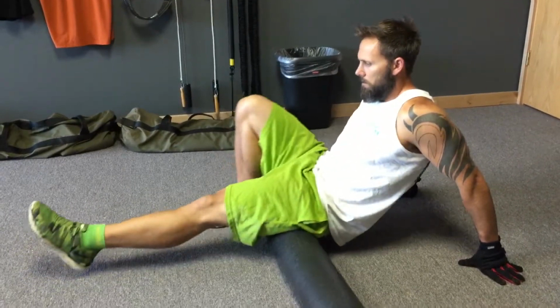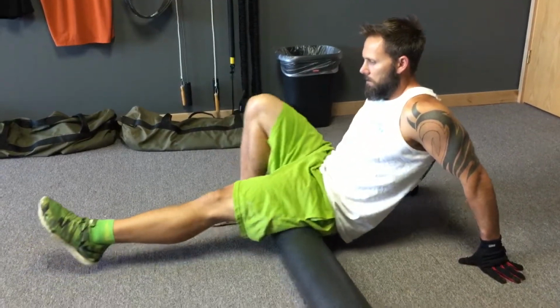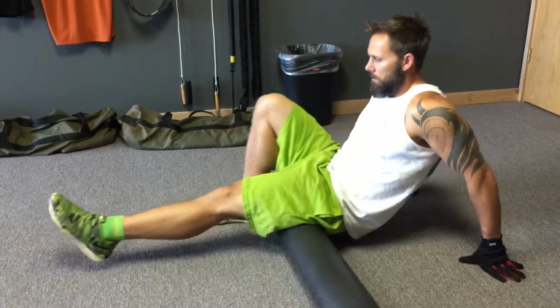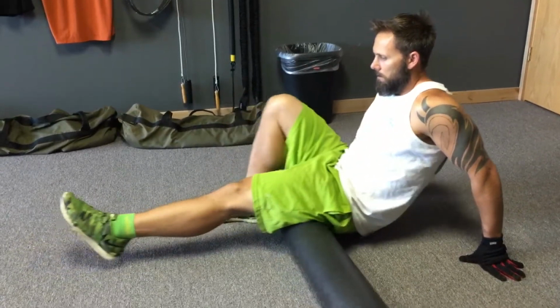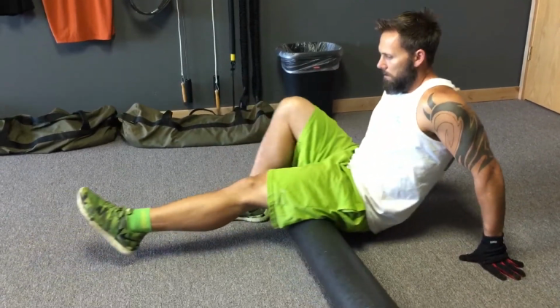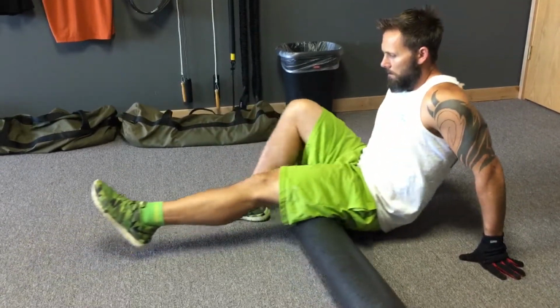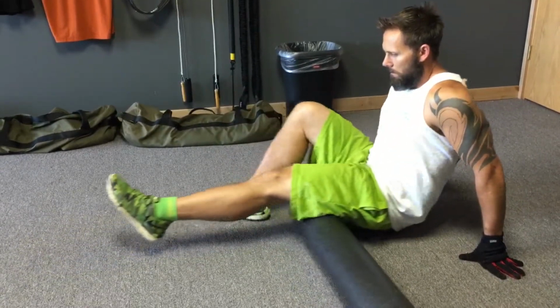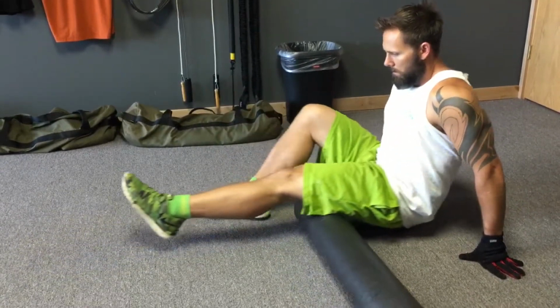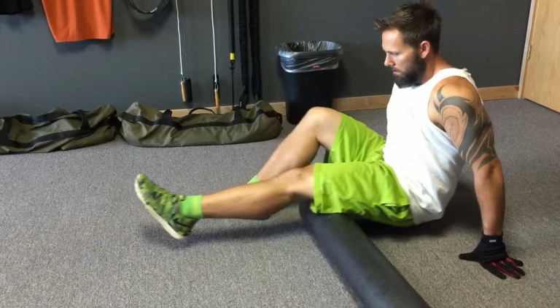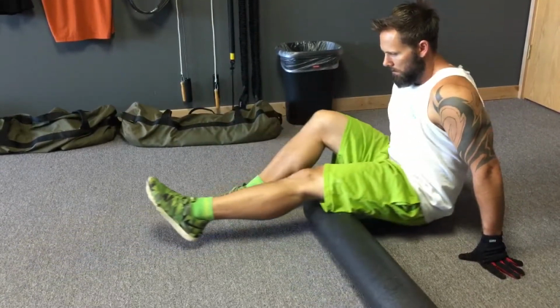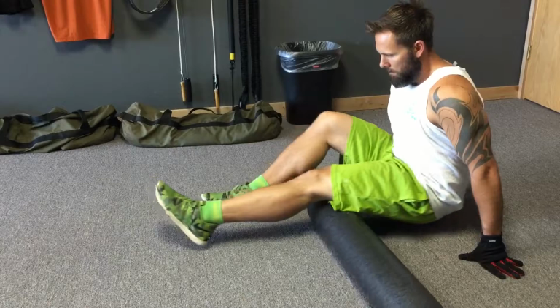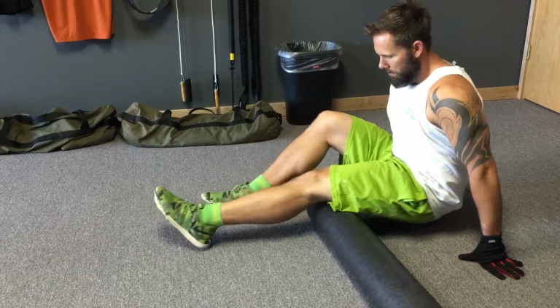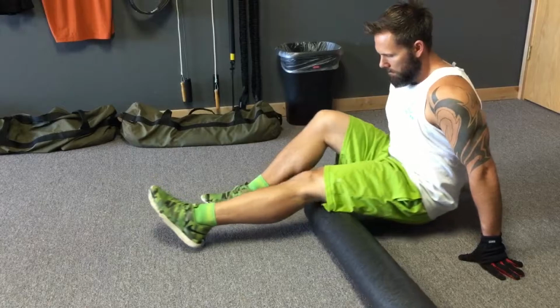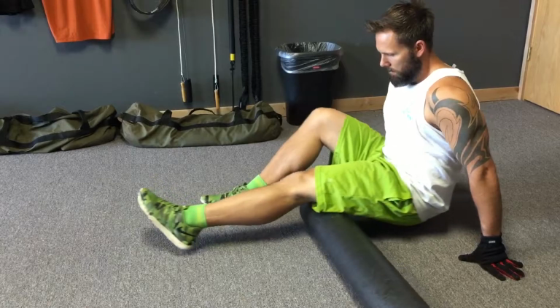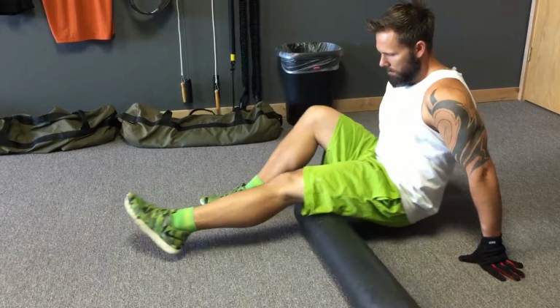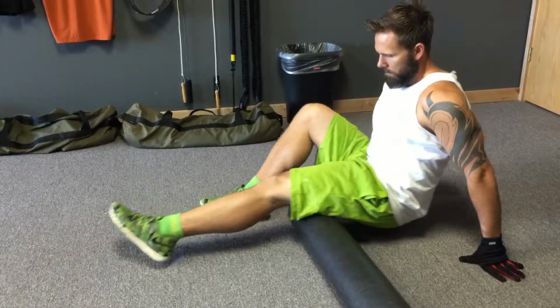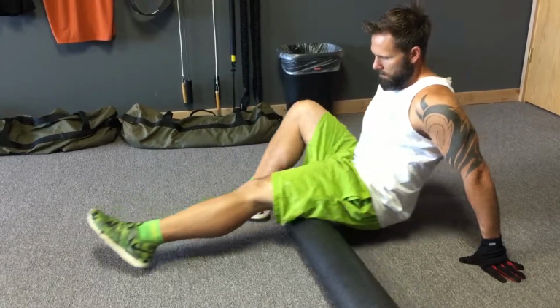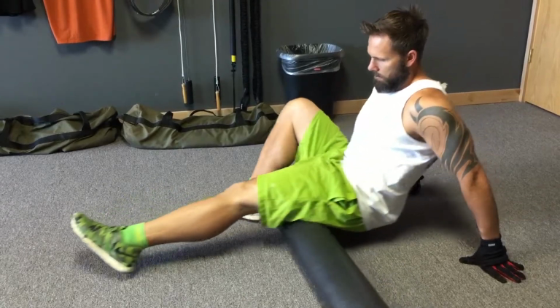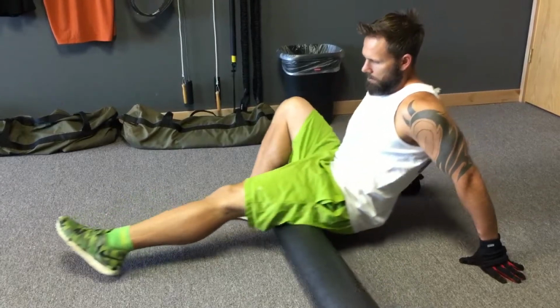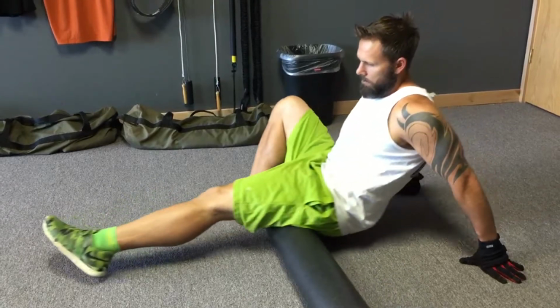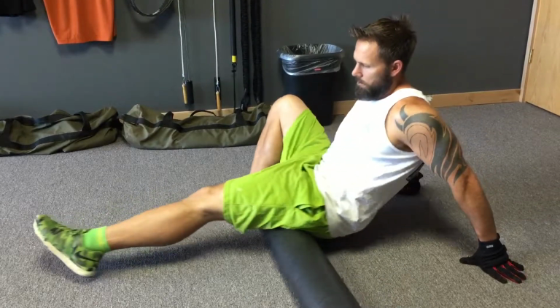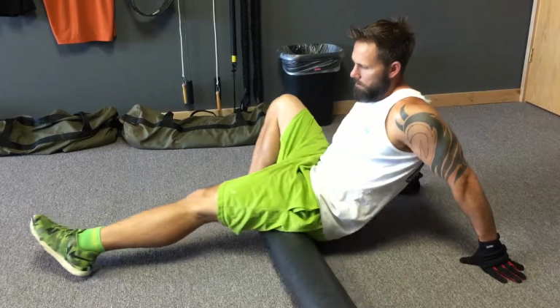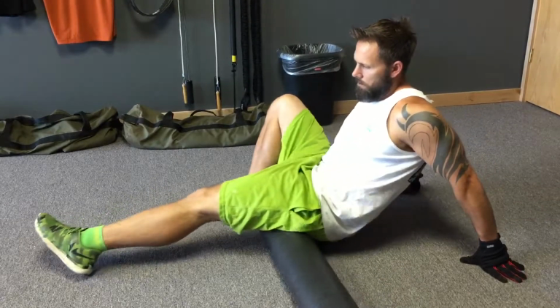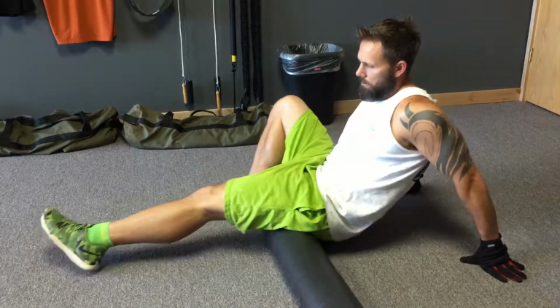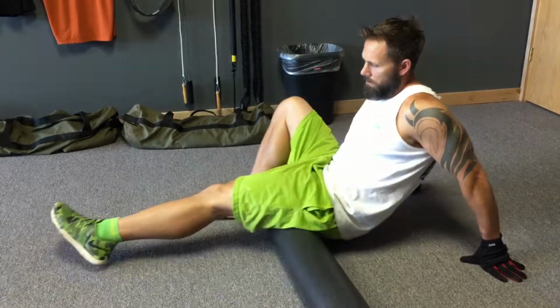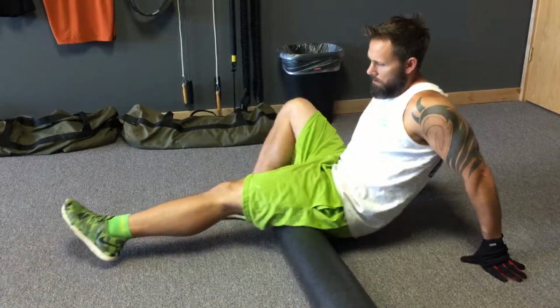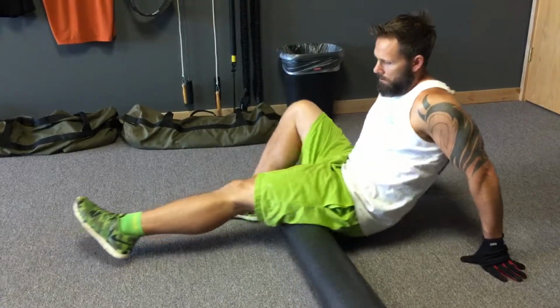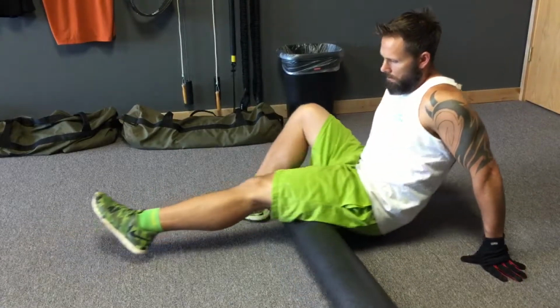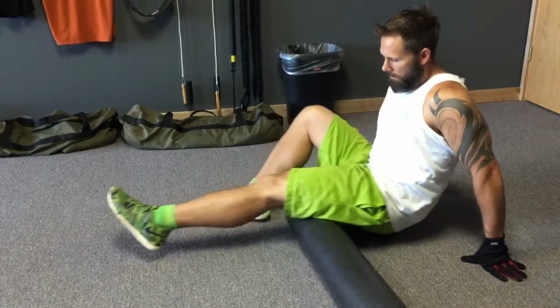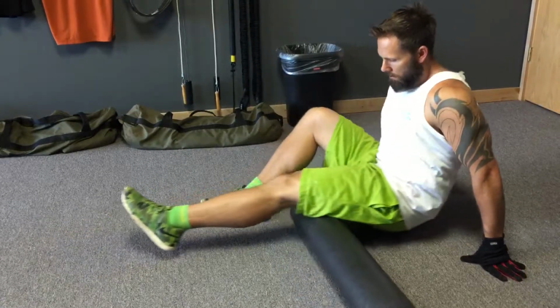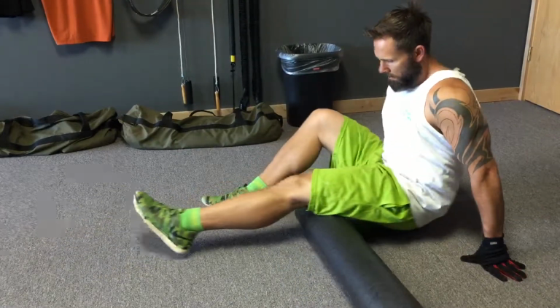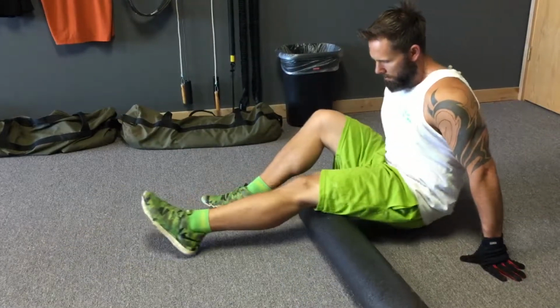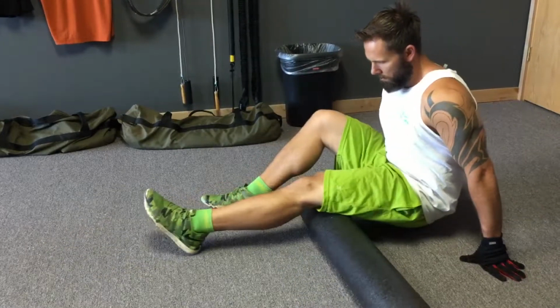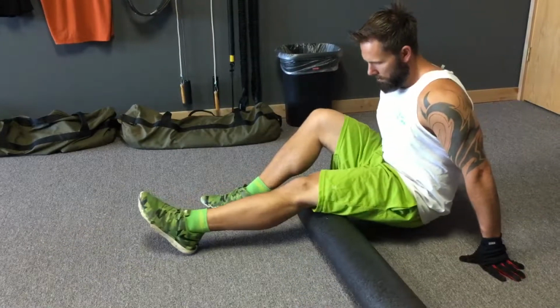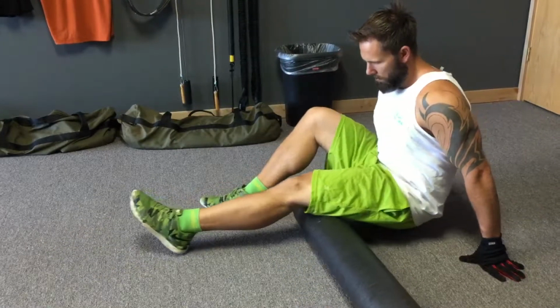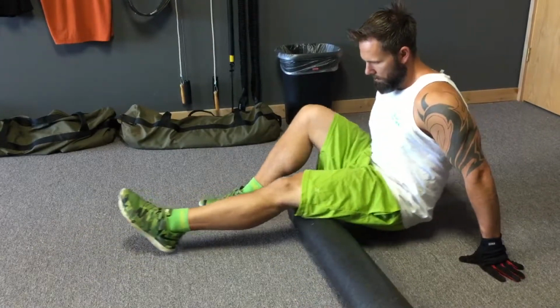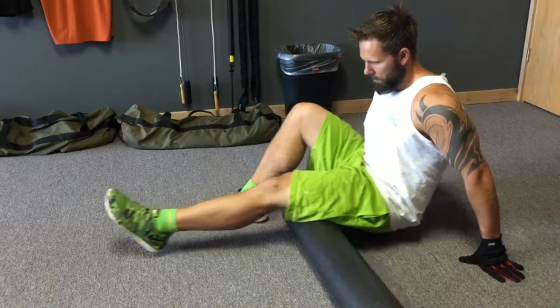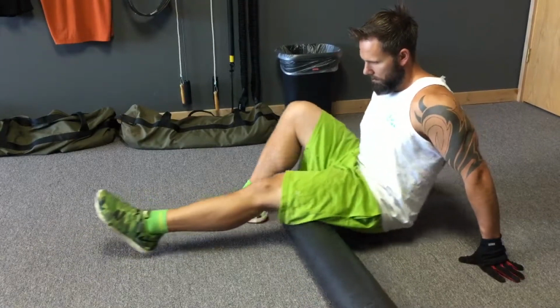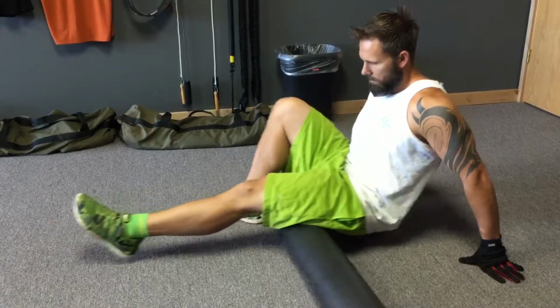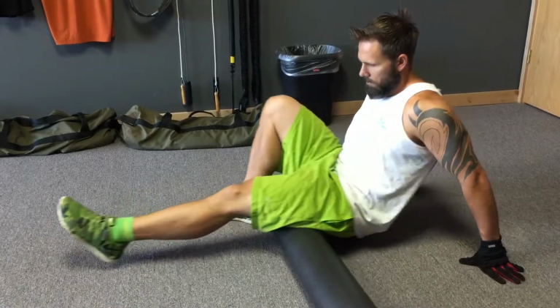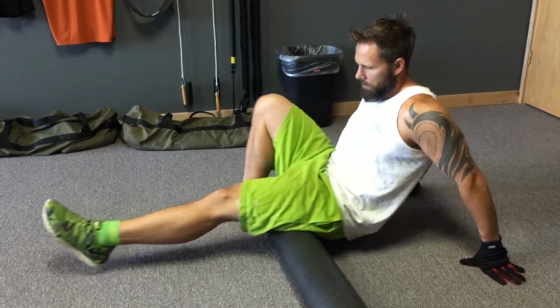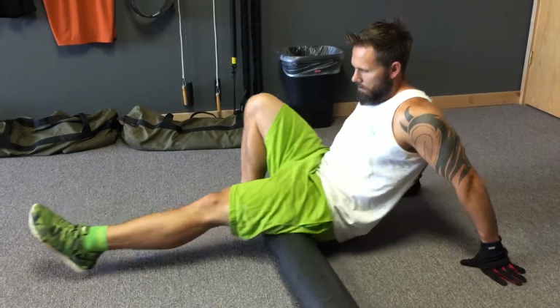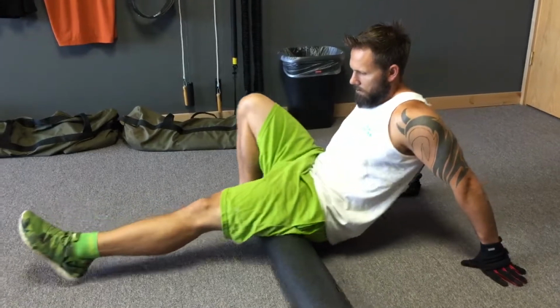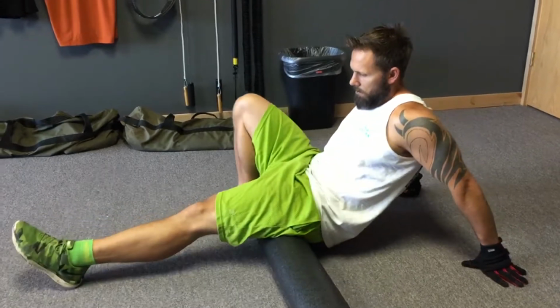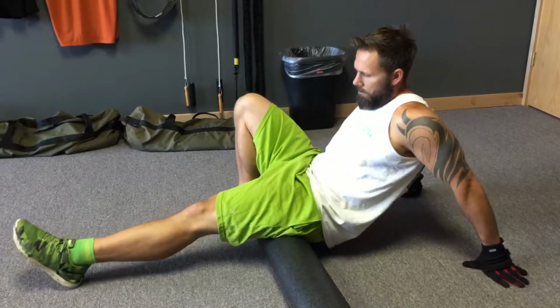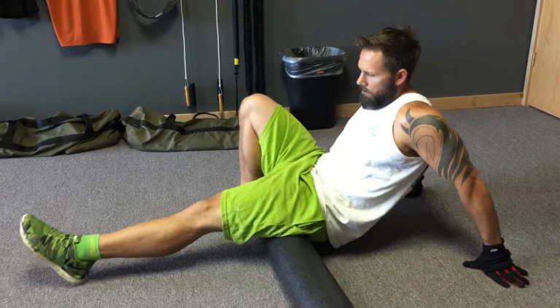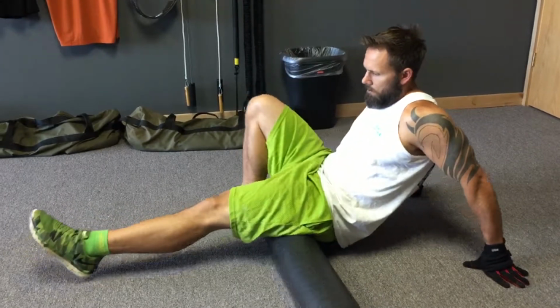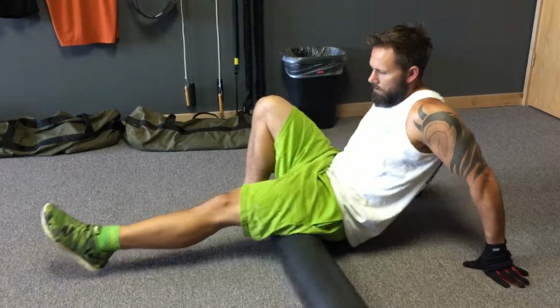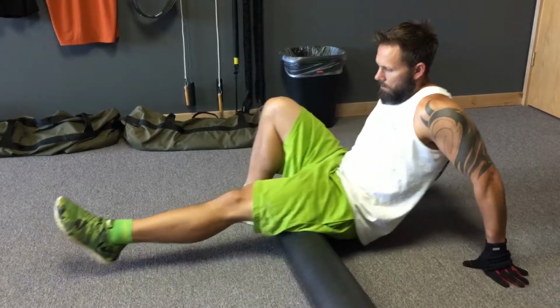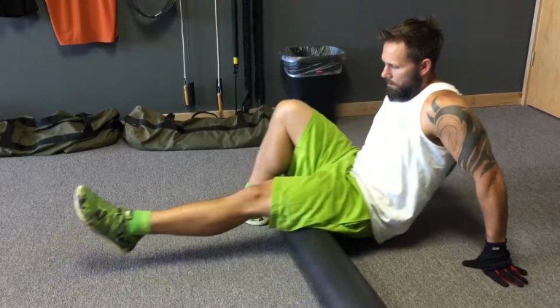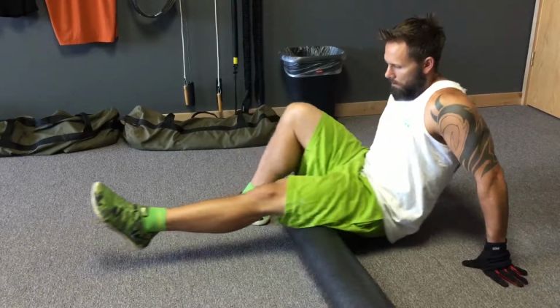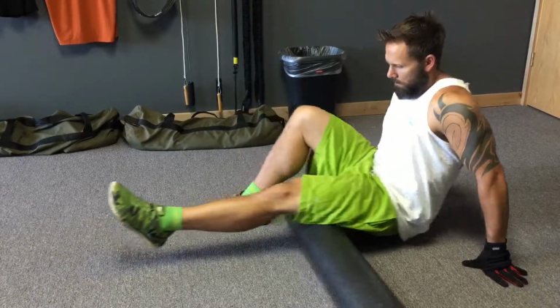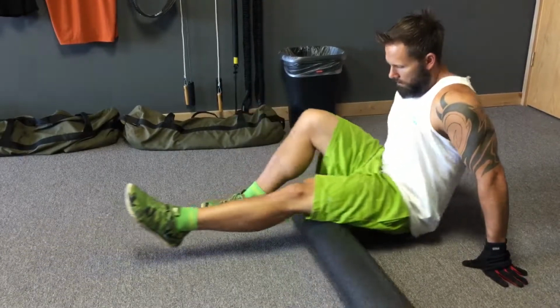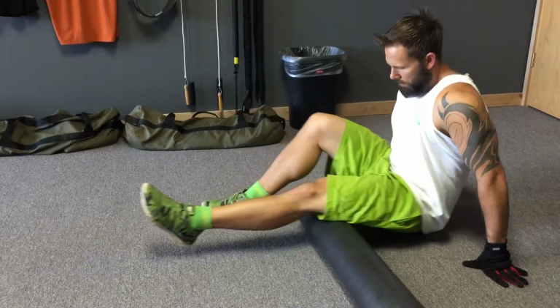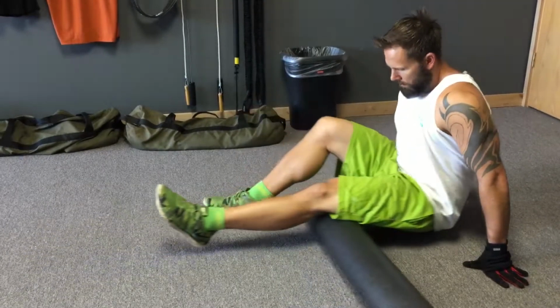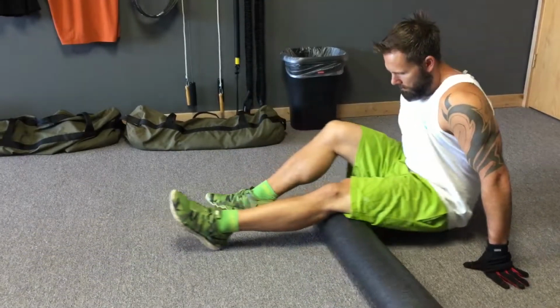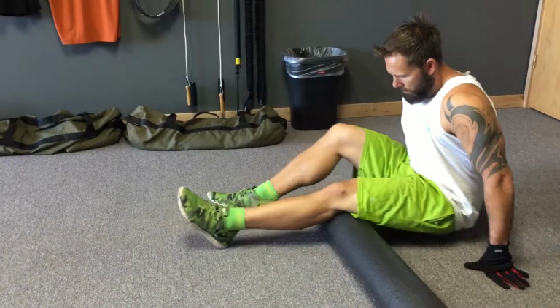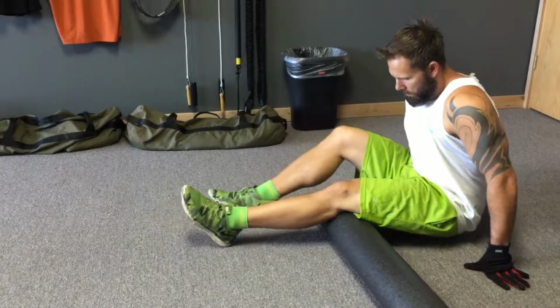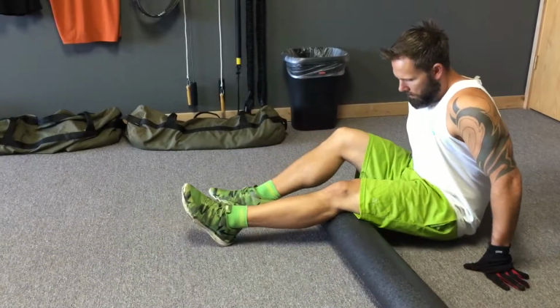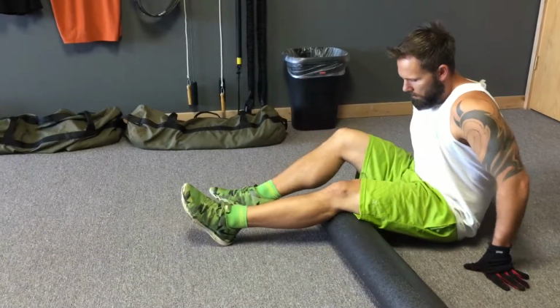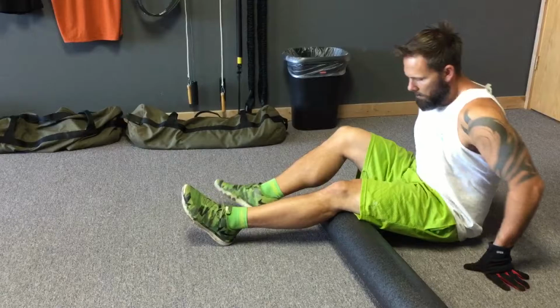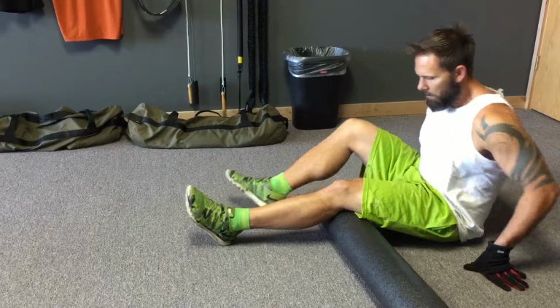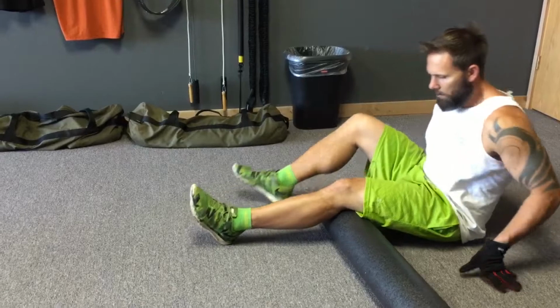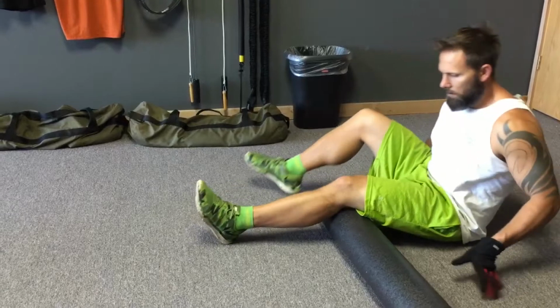You can roll both hamstrings at one time as well by placing both legs on the foam roller and lifting your hips off the floor.